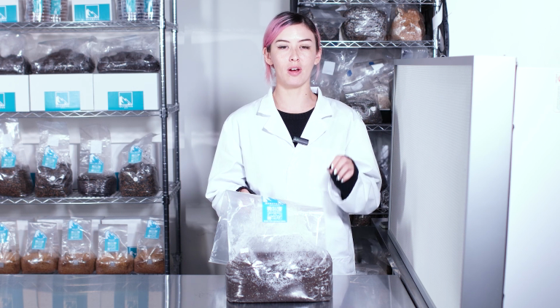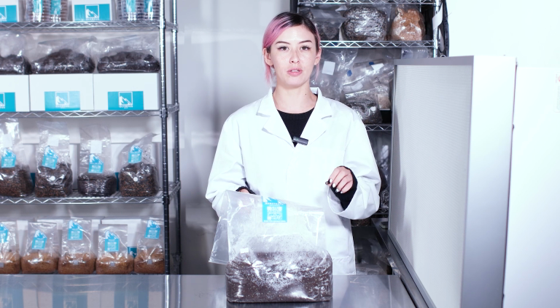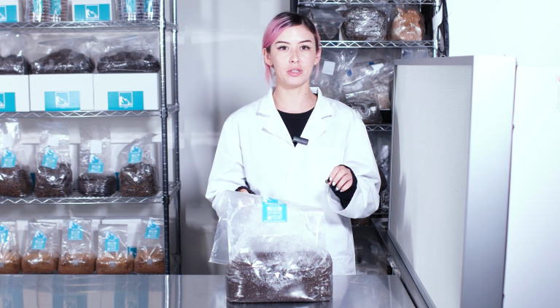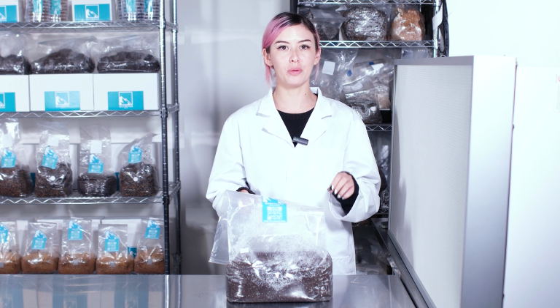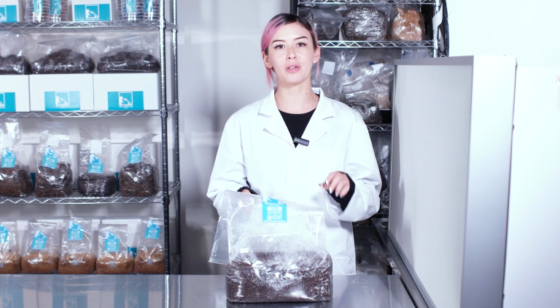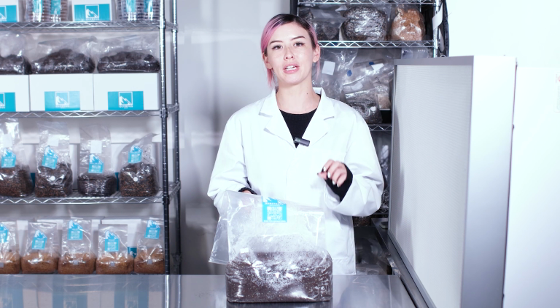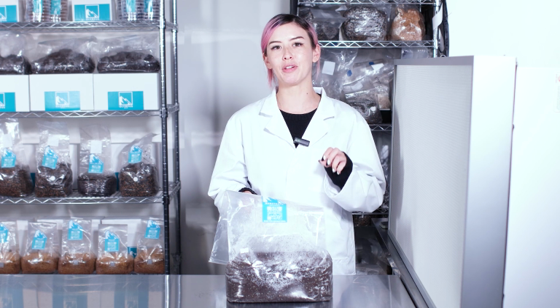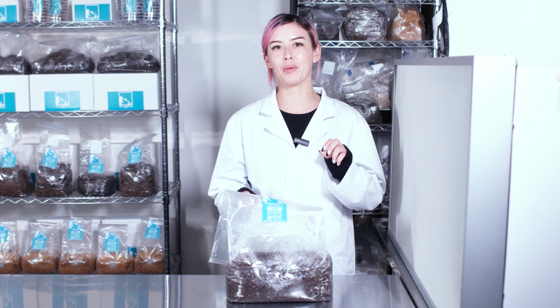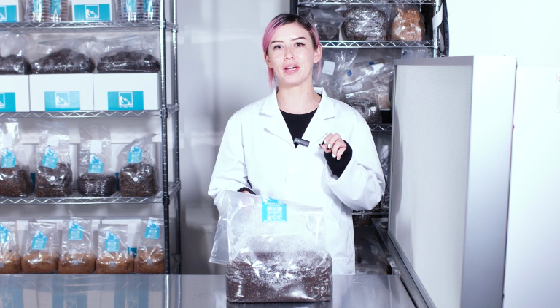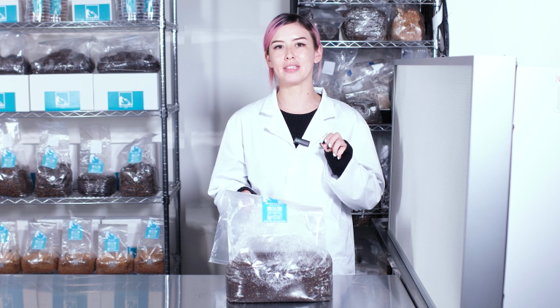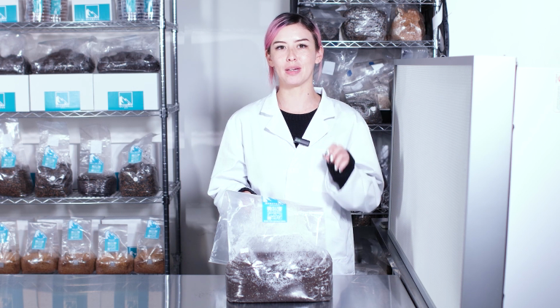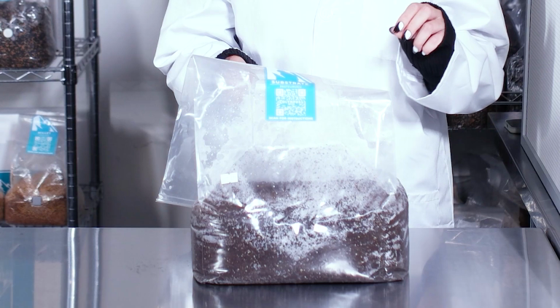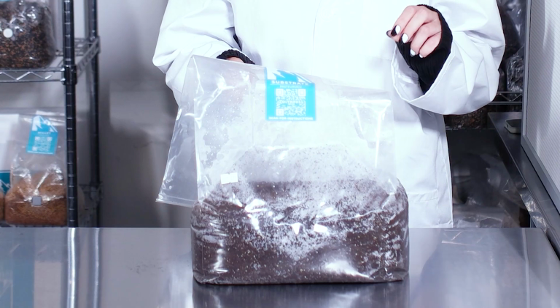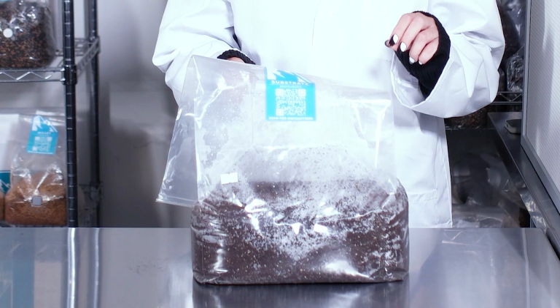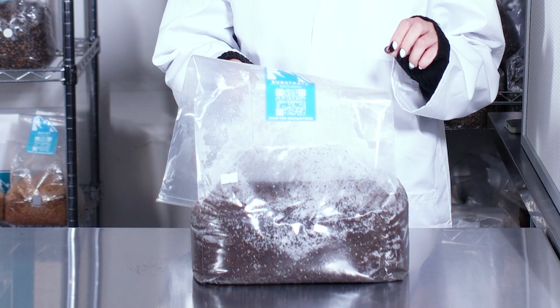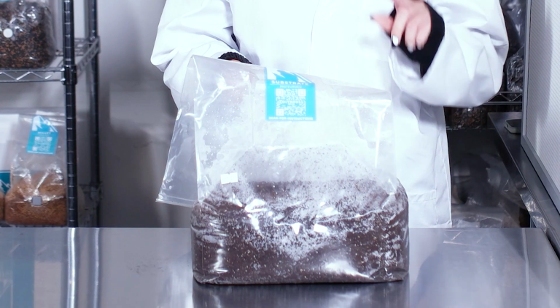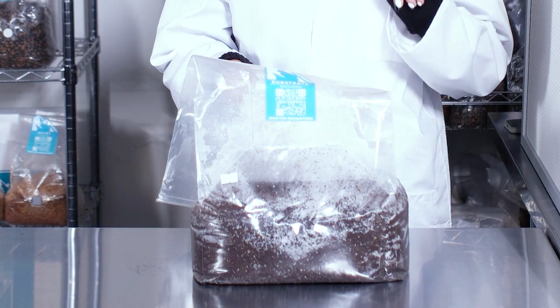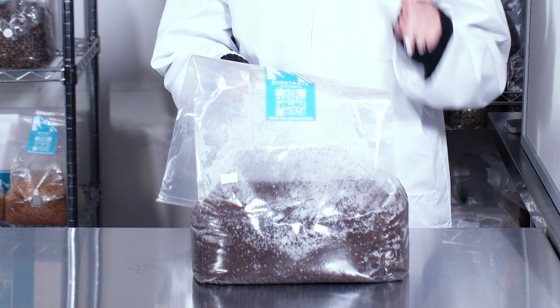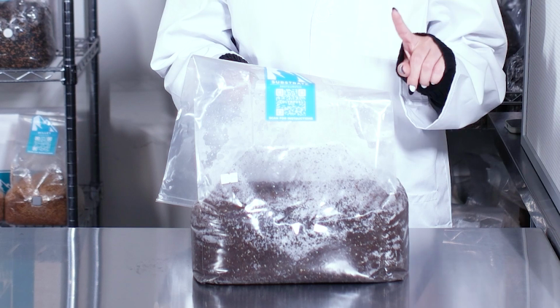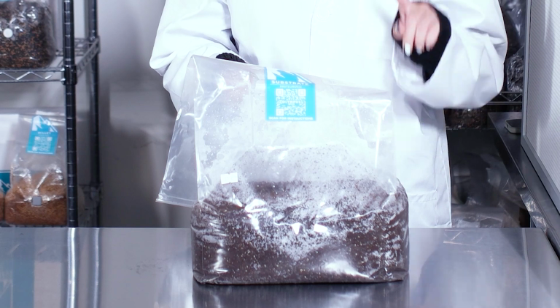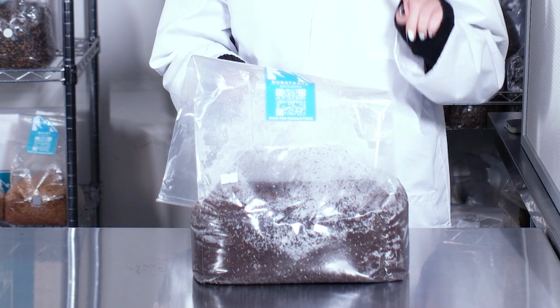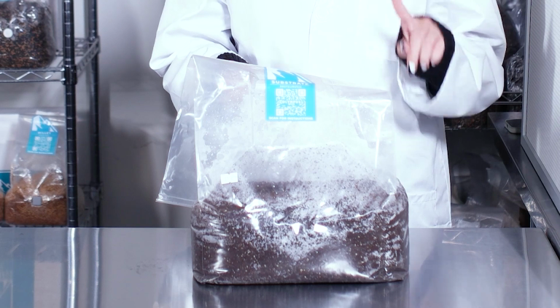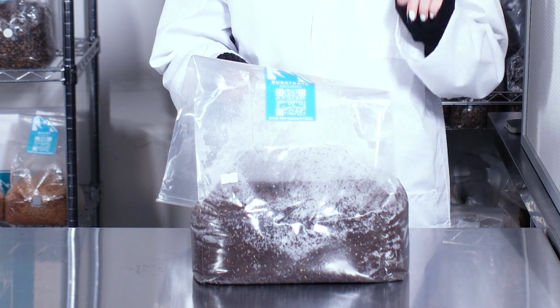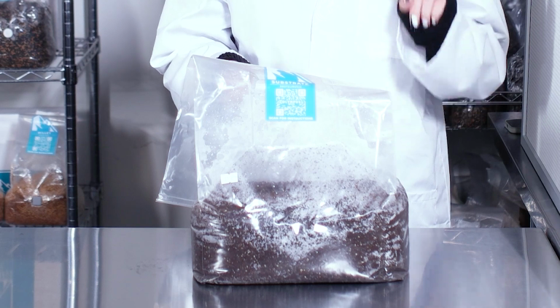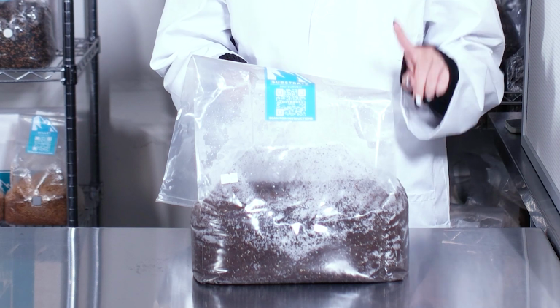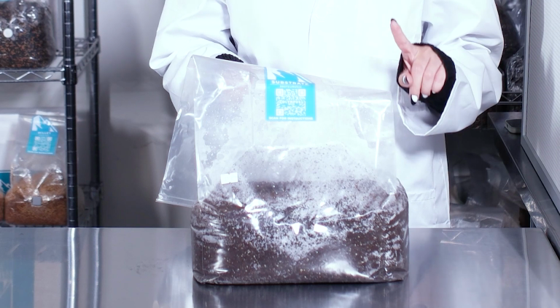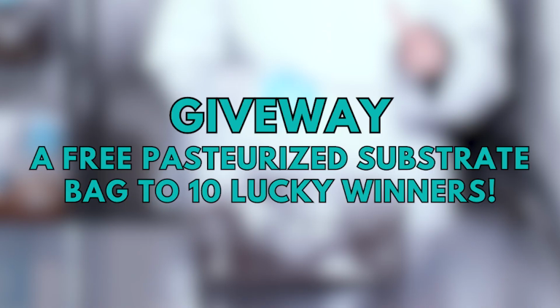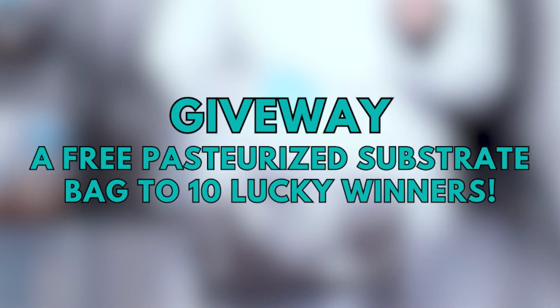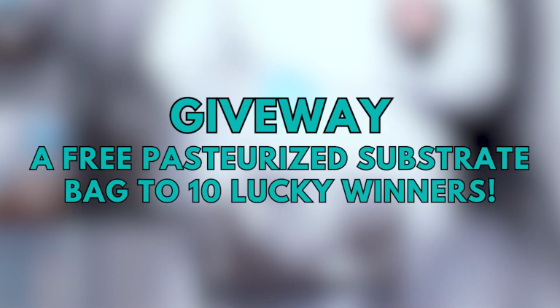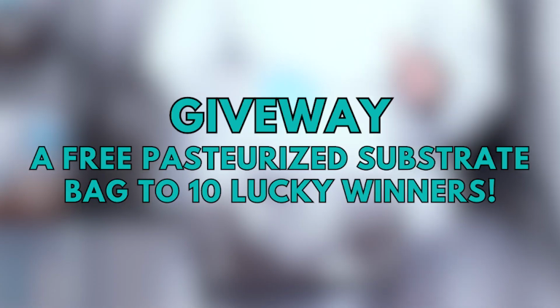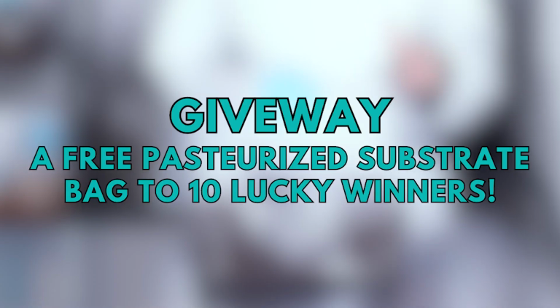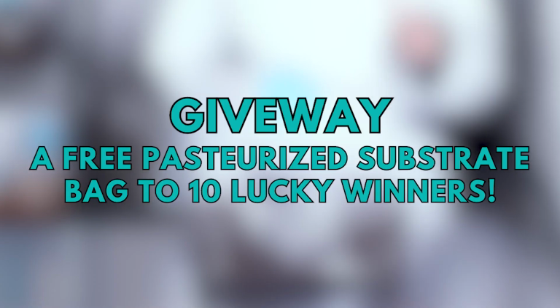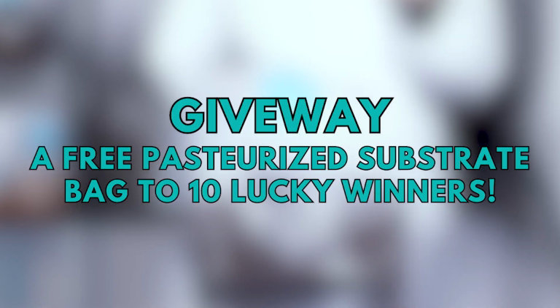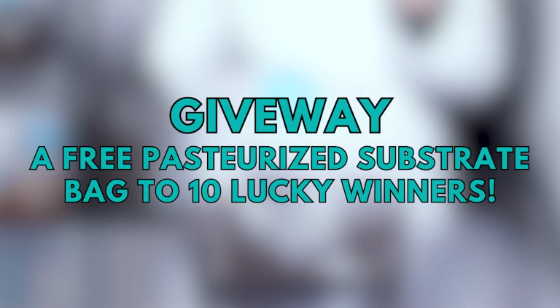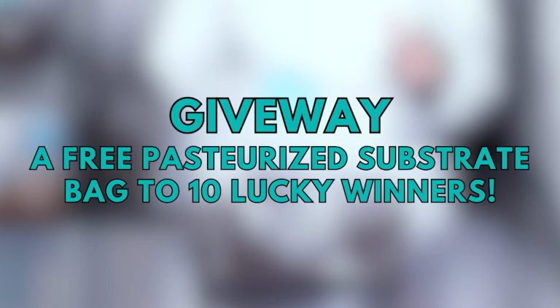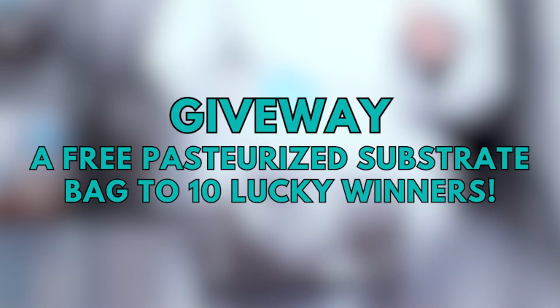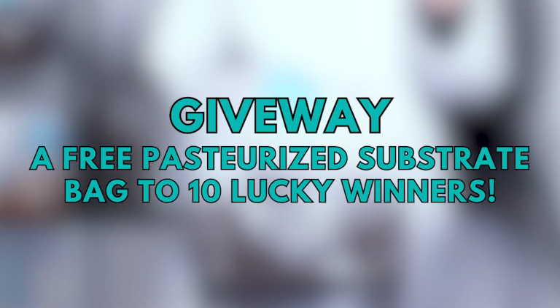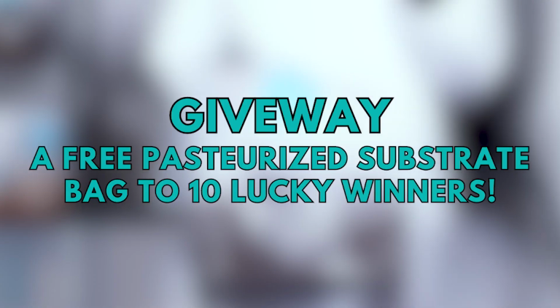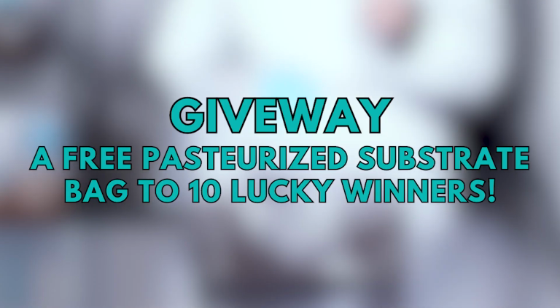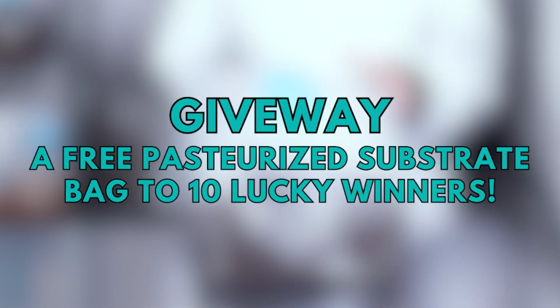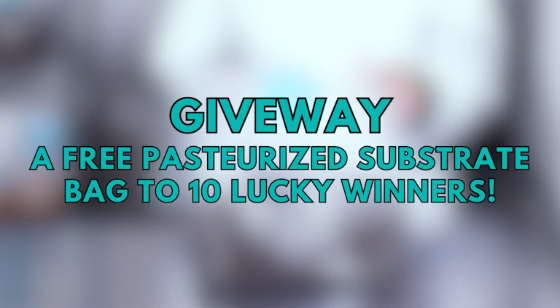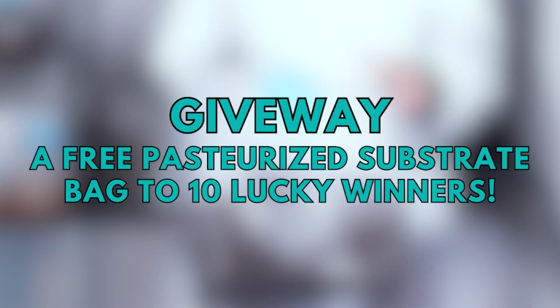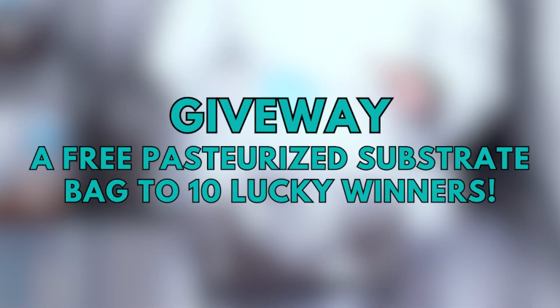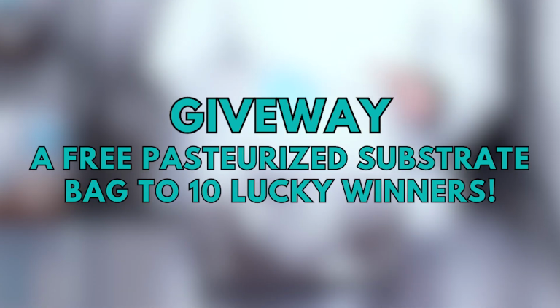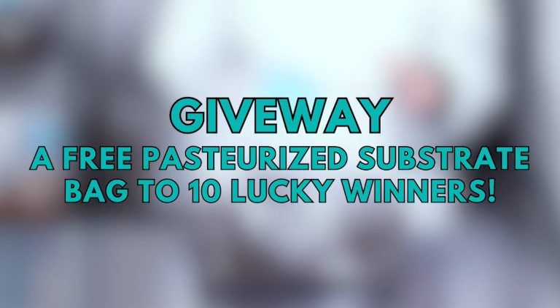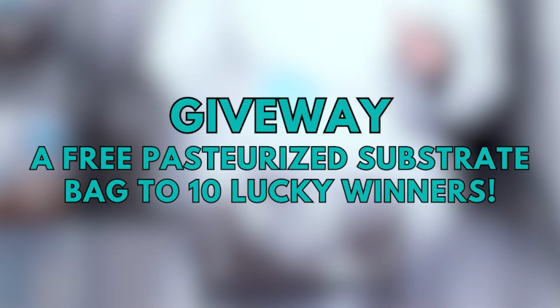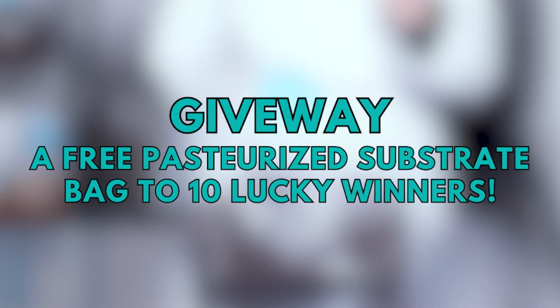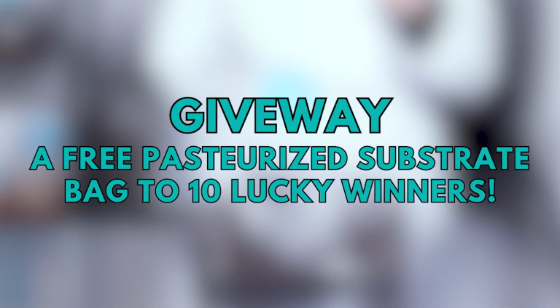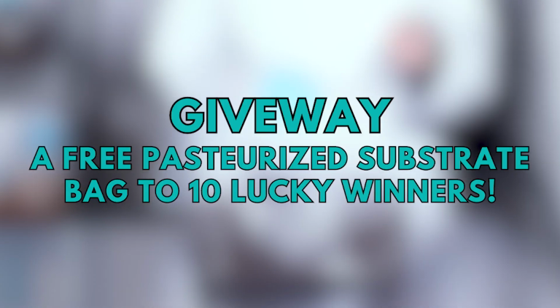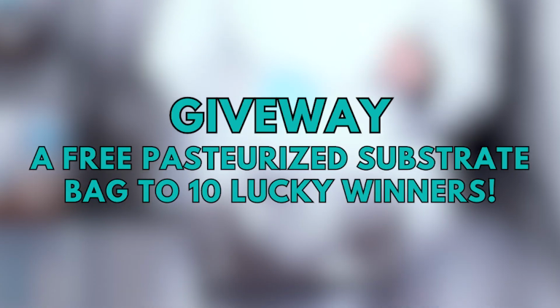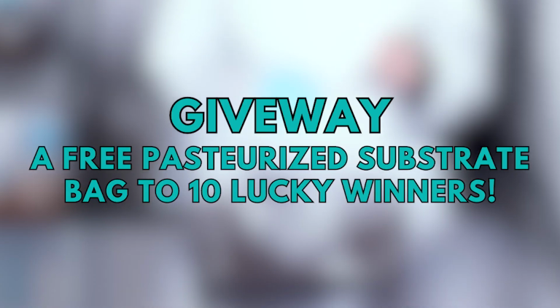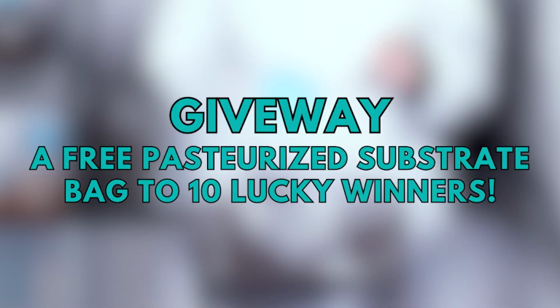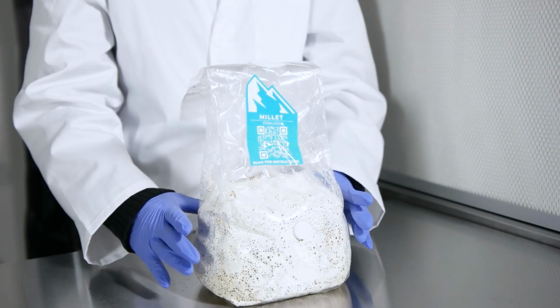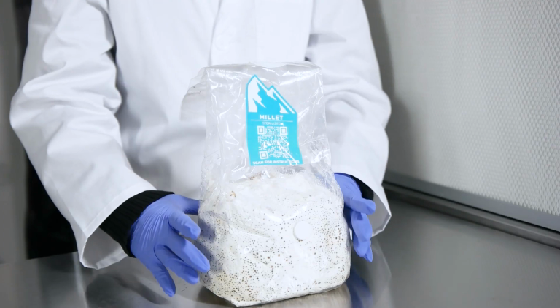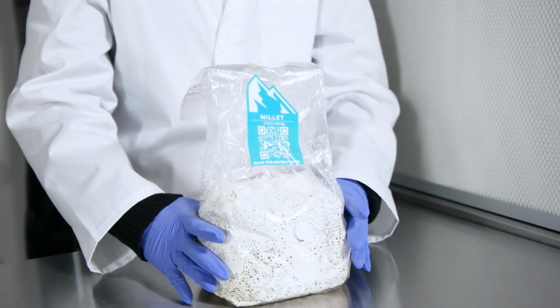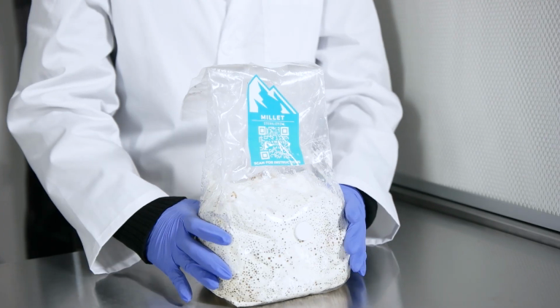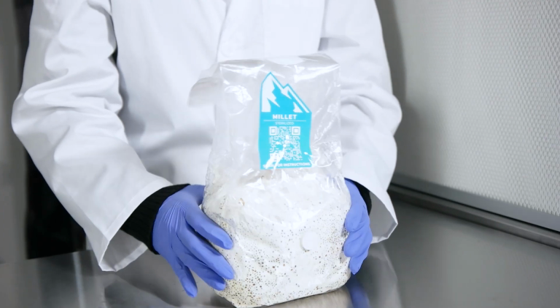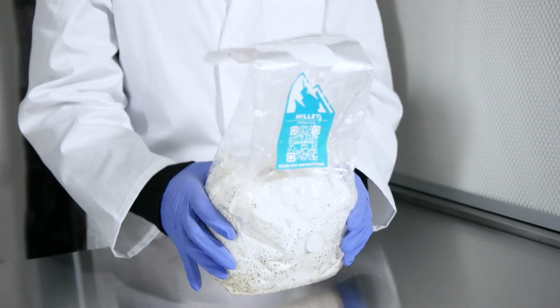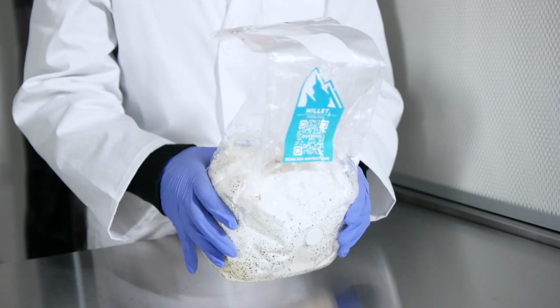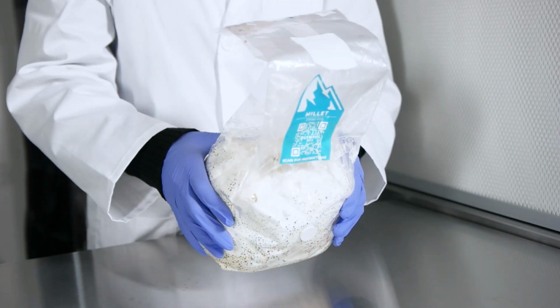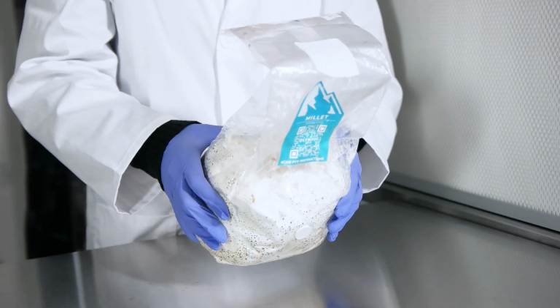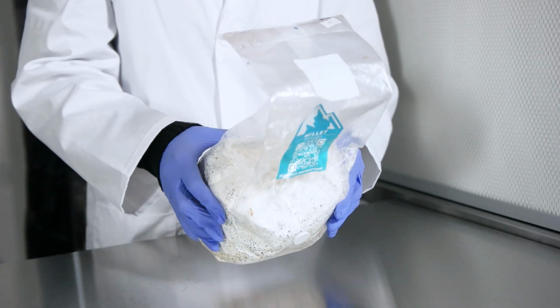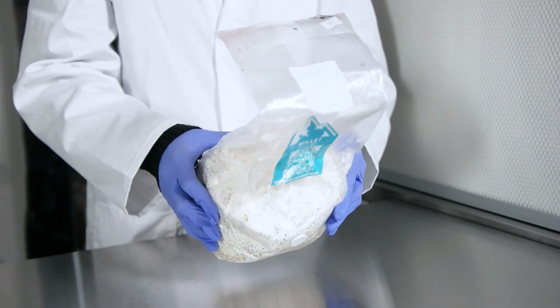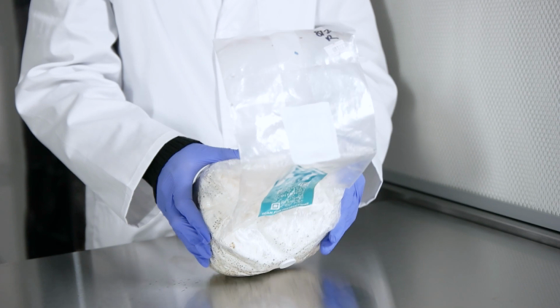We're also giving away substrate bags to 10 lucky winners, so make sure you watch till the end of the video to find out how to win. Now let's get down to business.